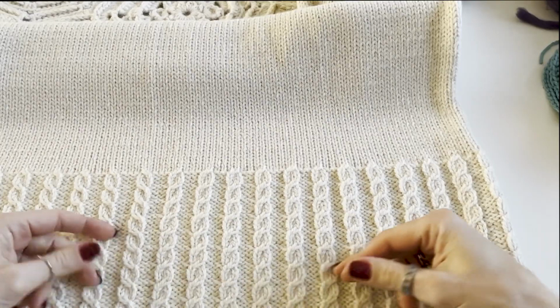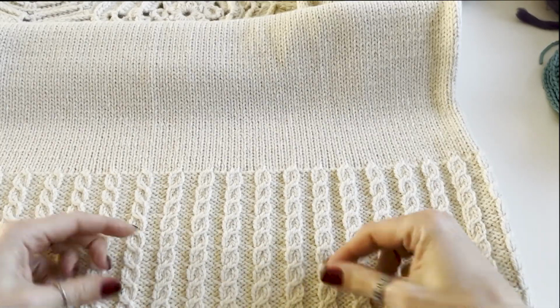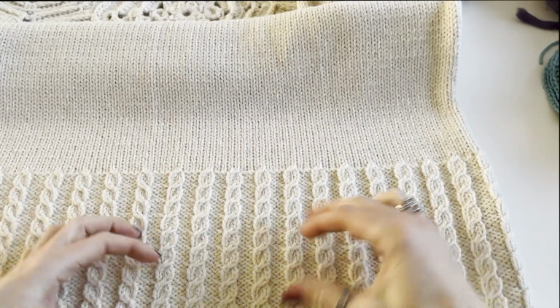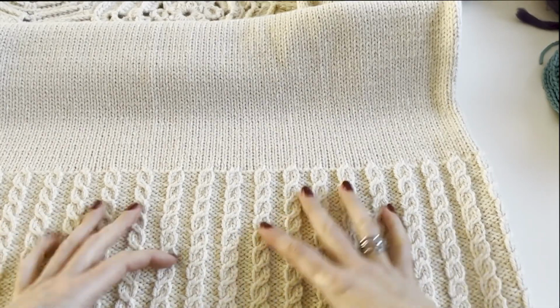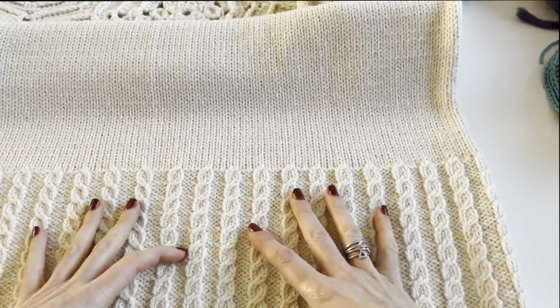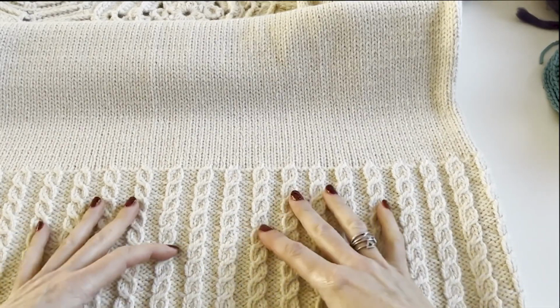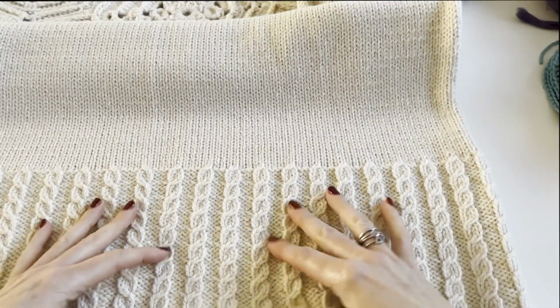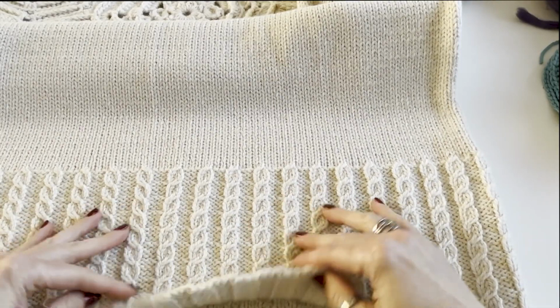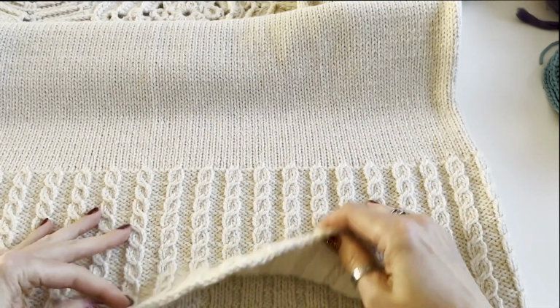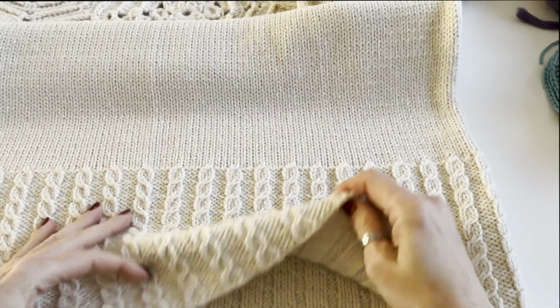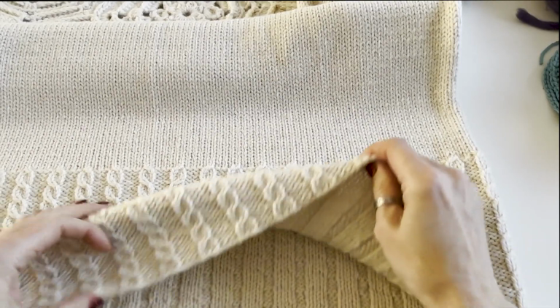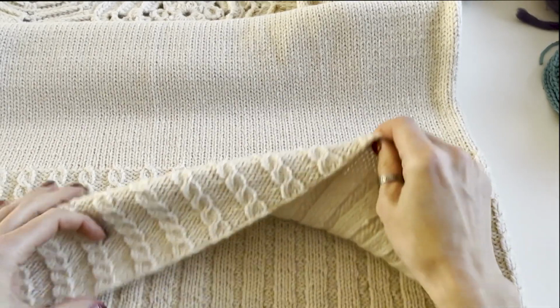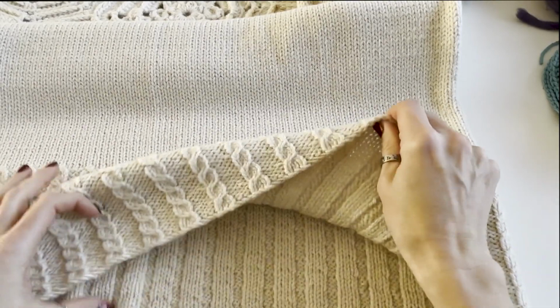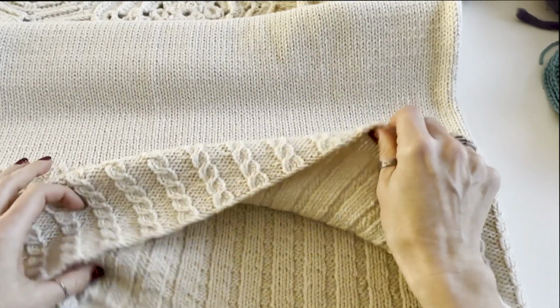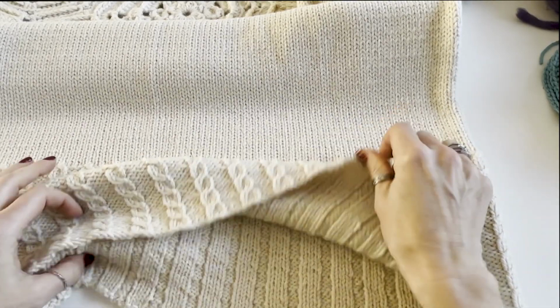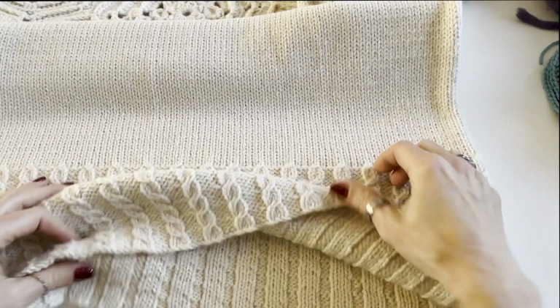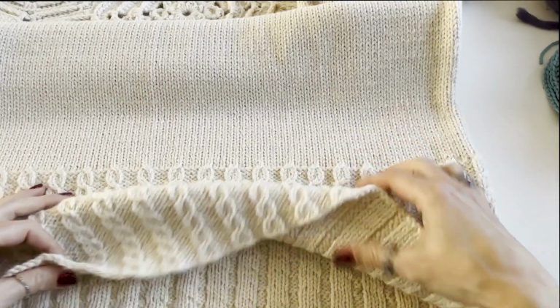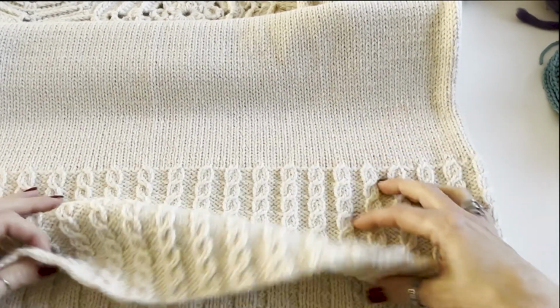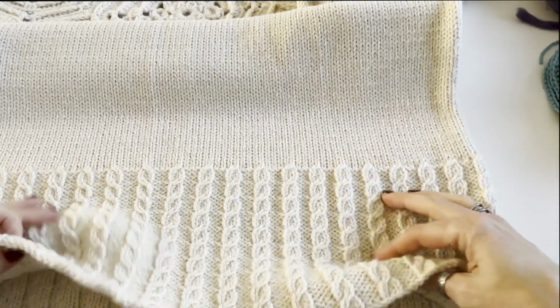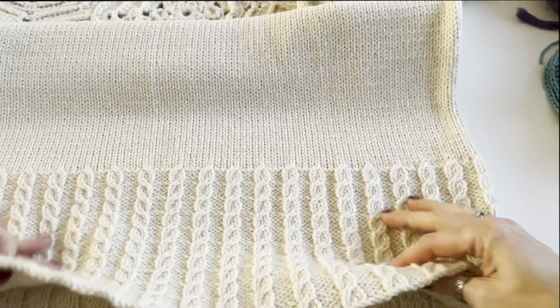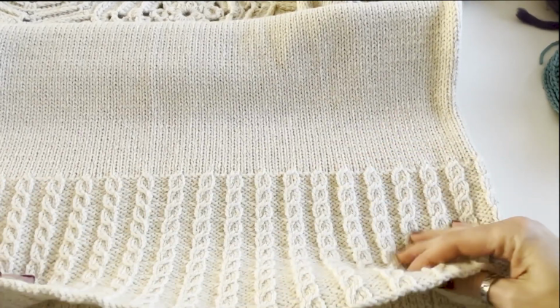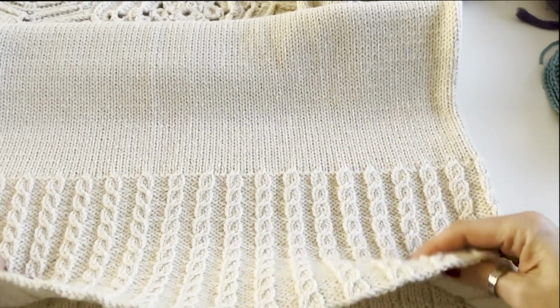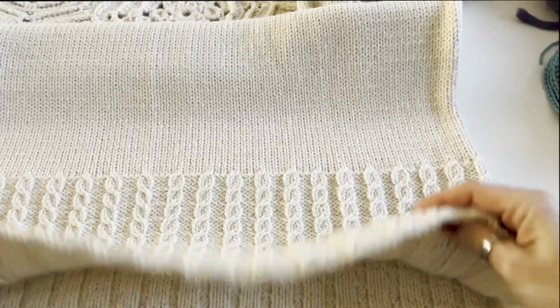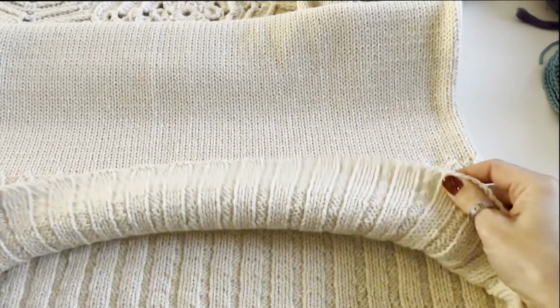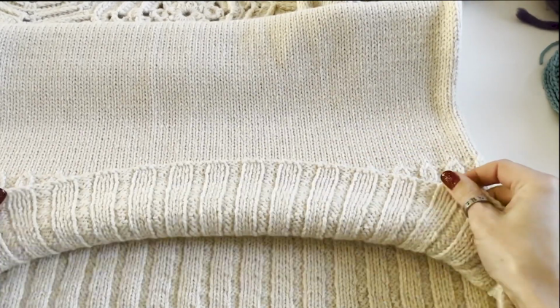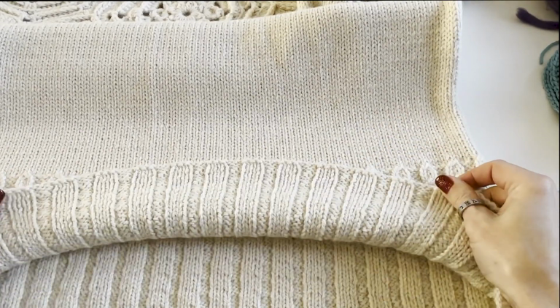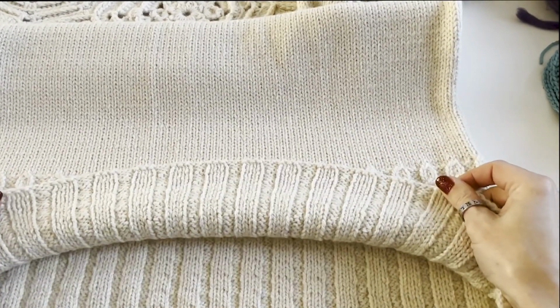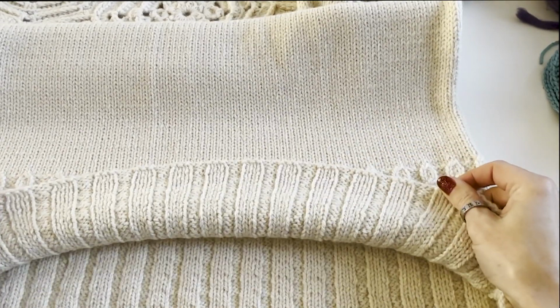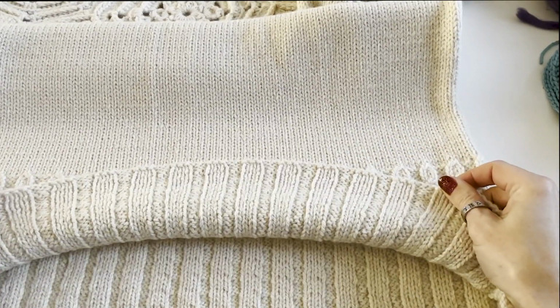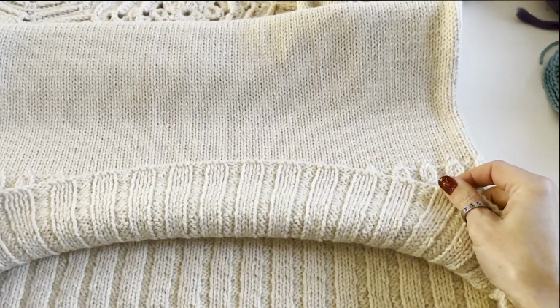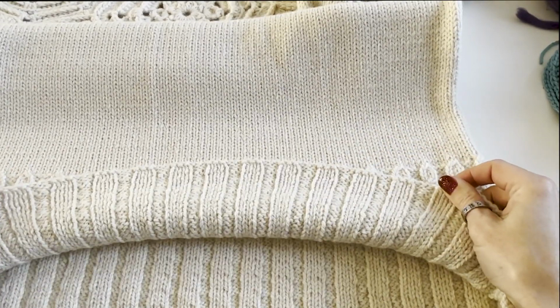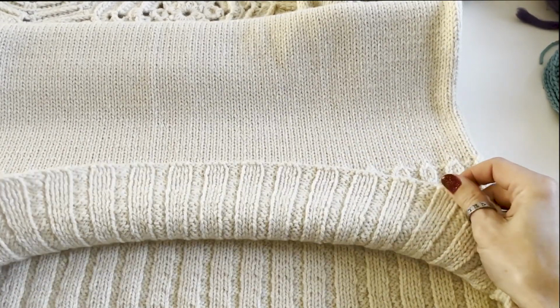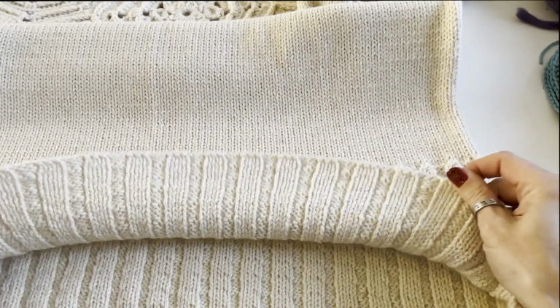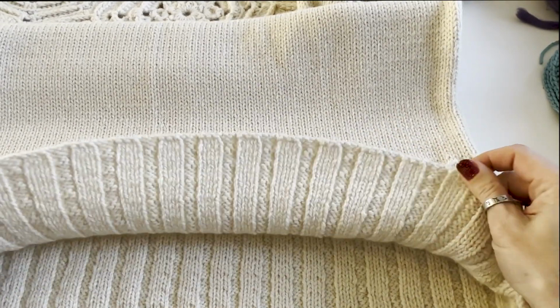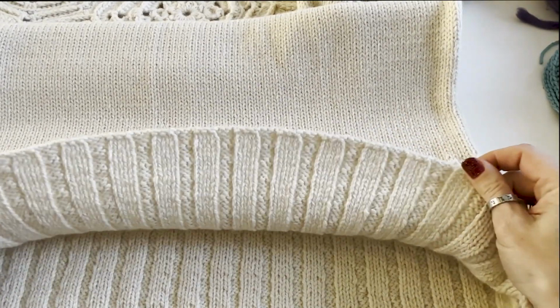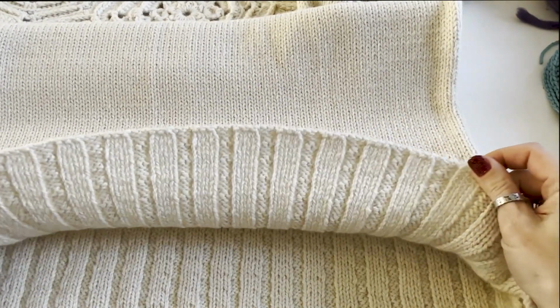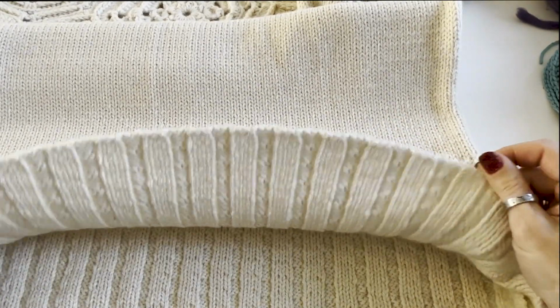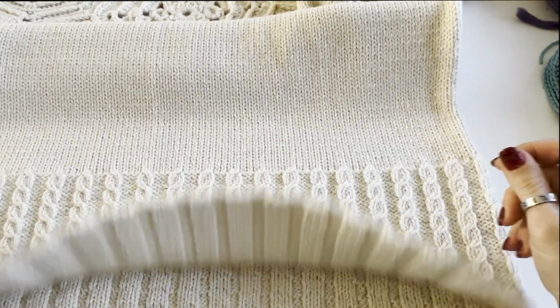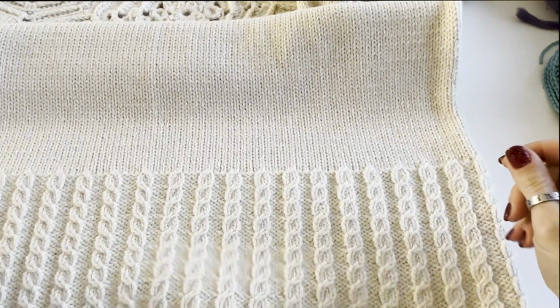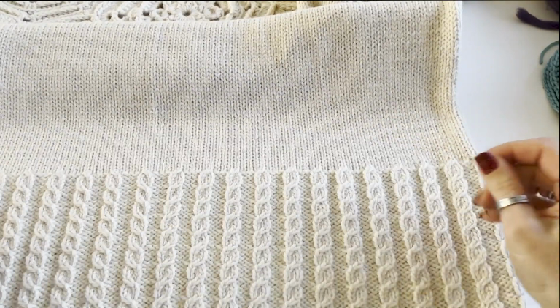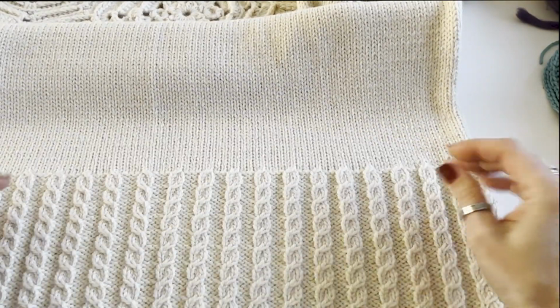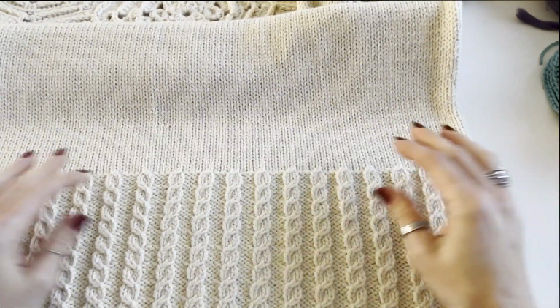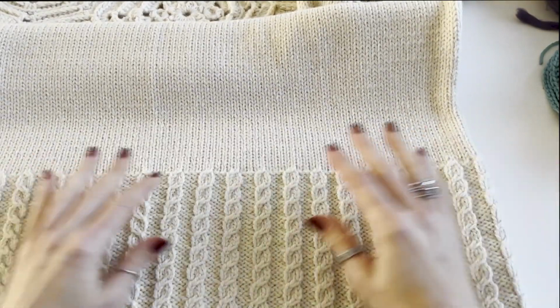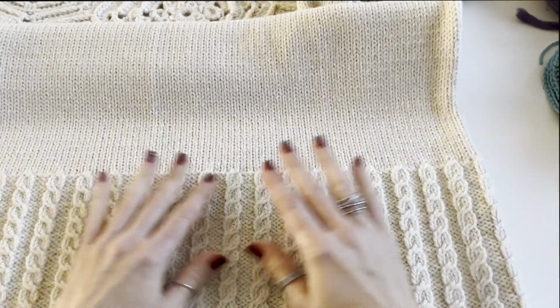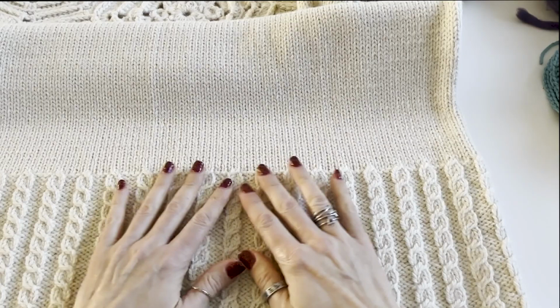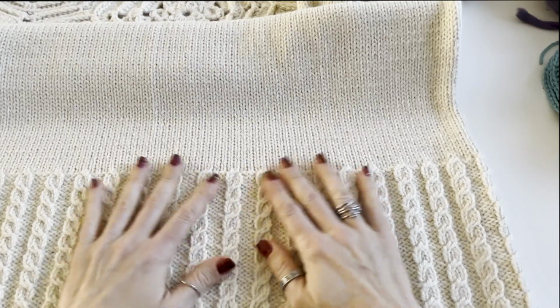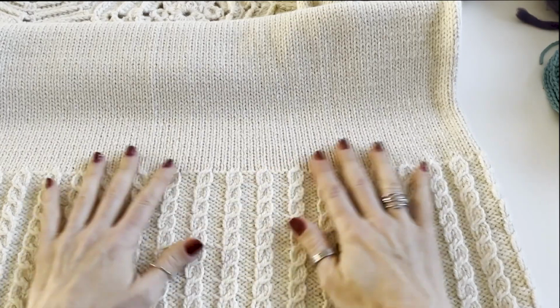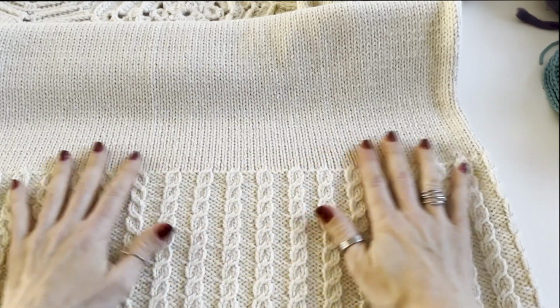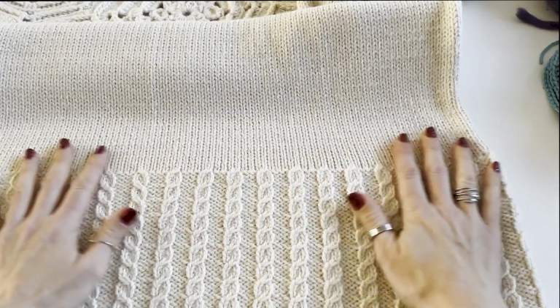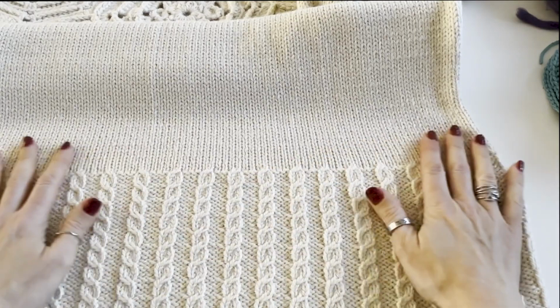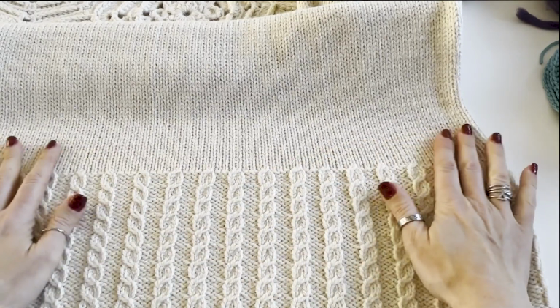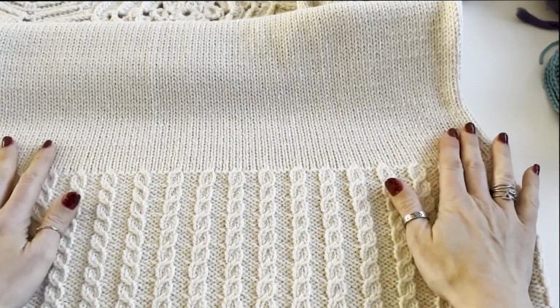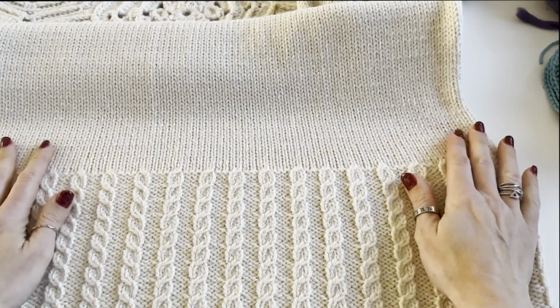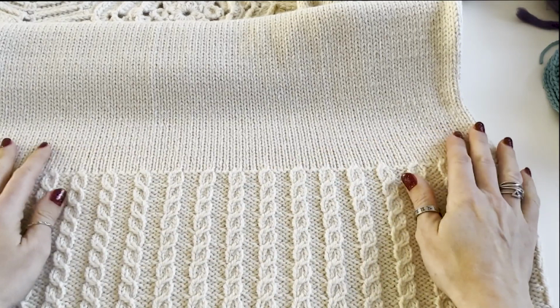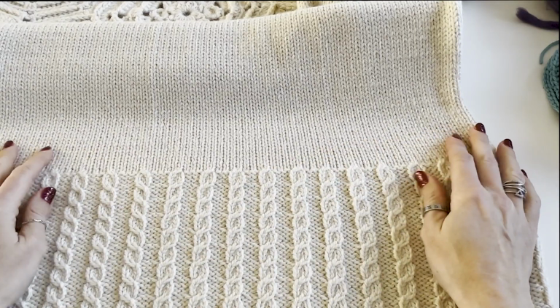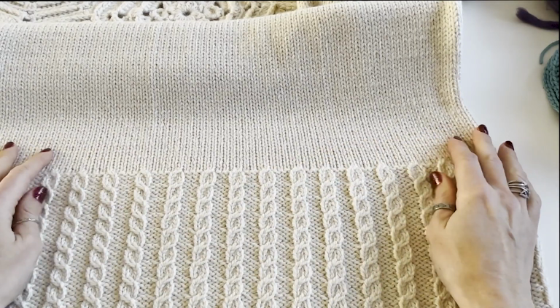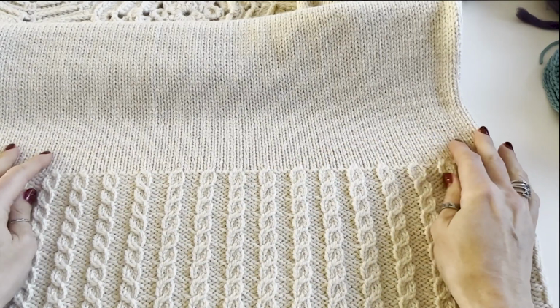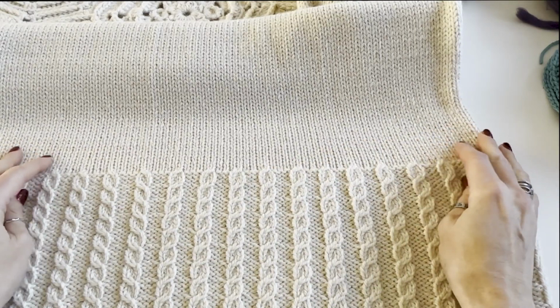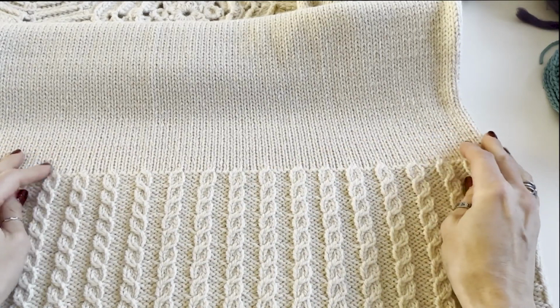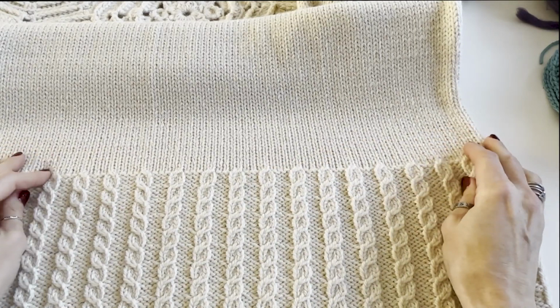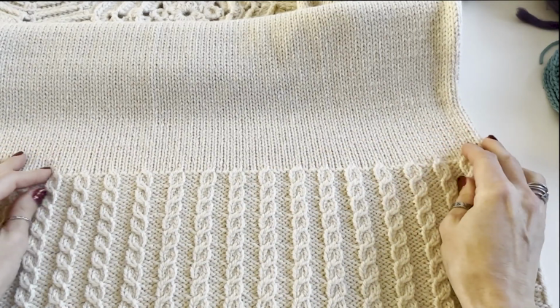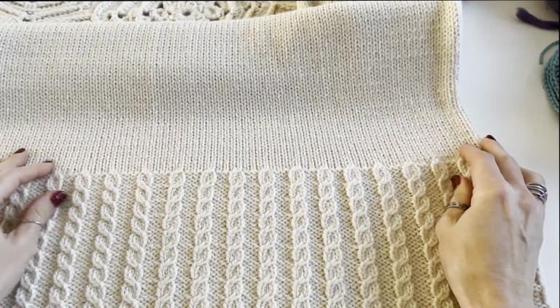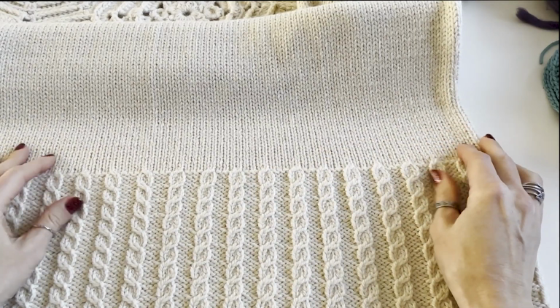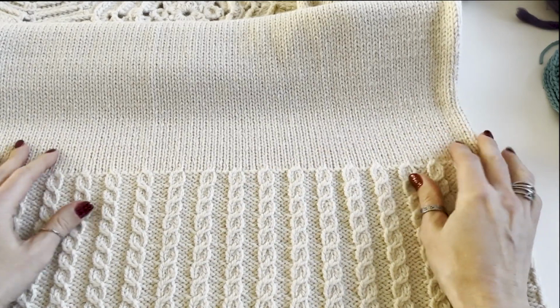In this project I used iron weight yarn and needles size of 5 mm.